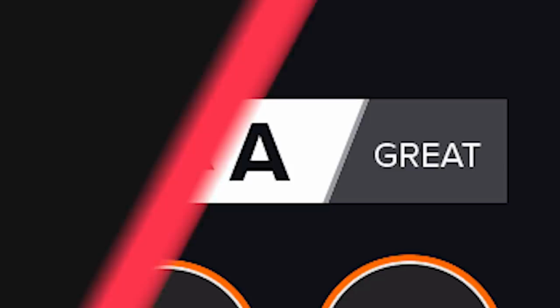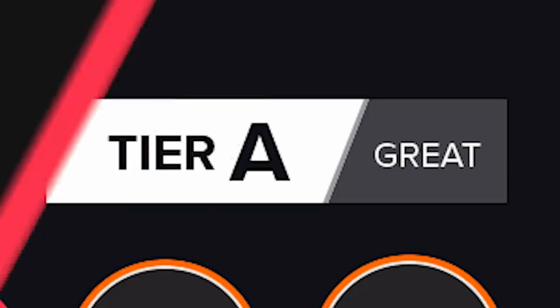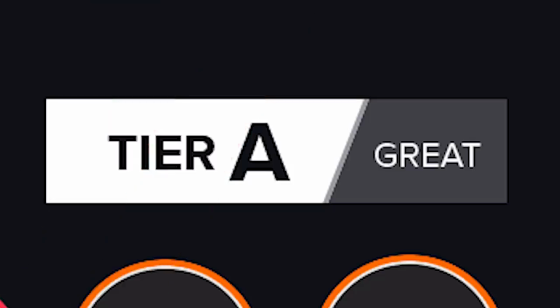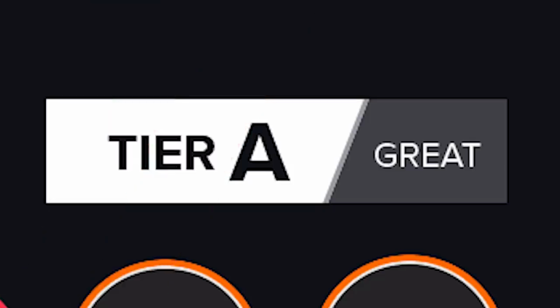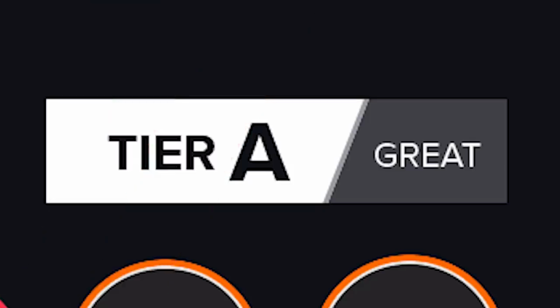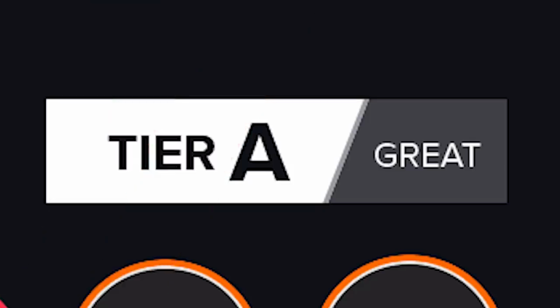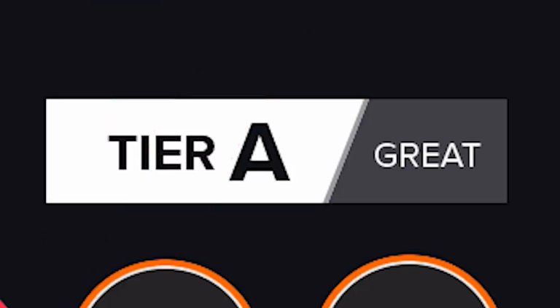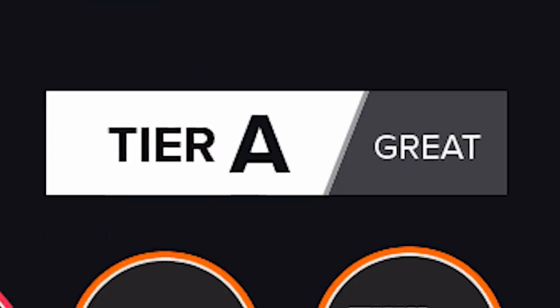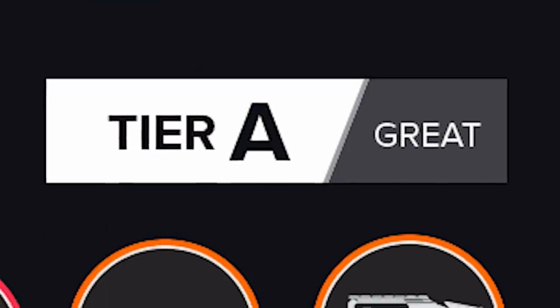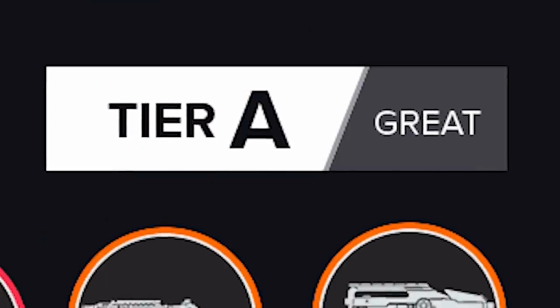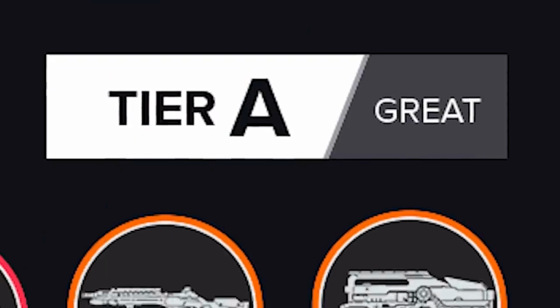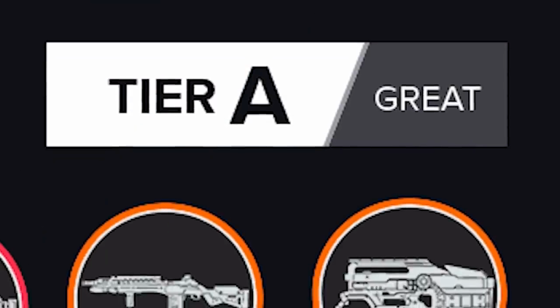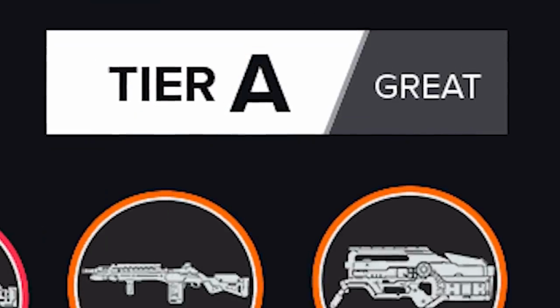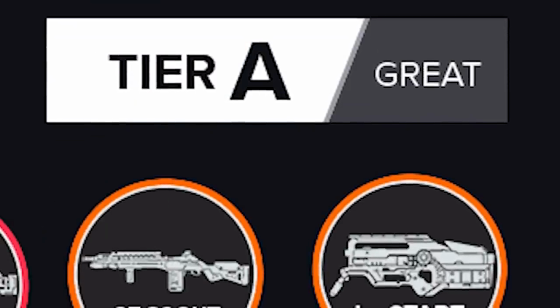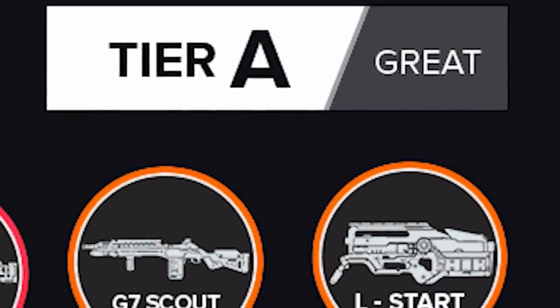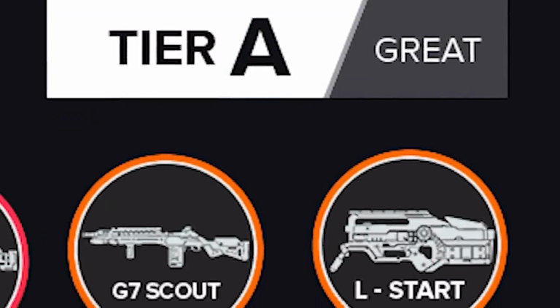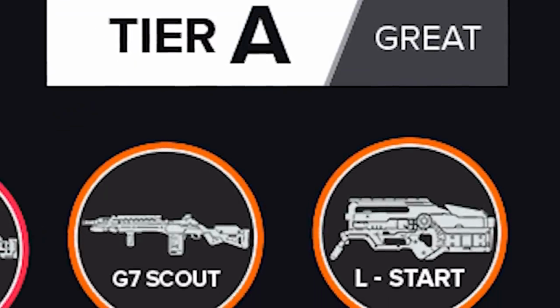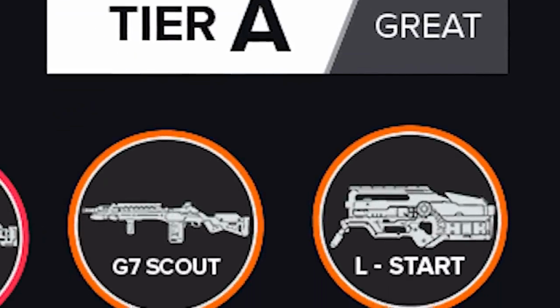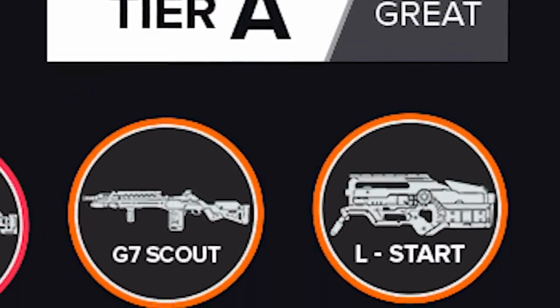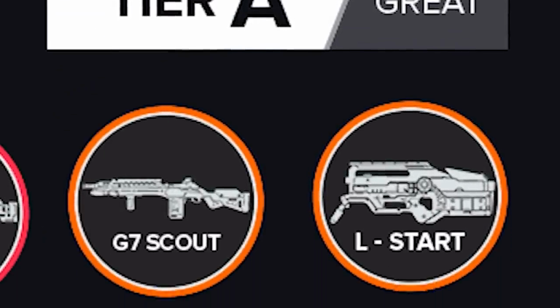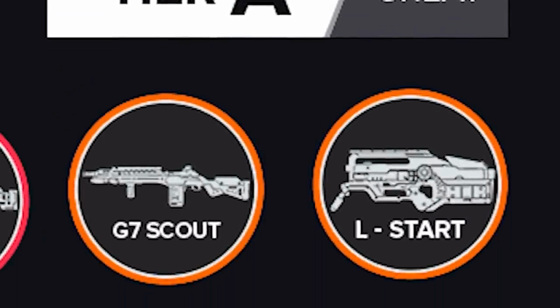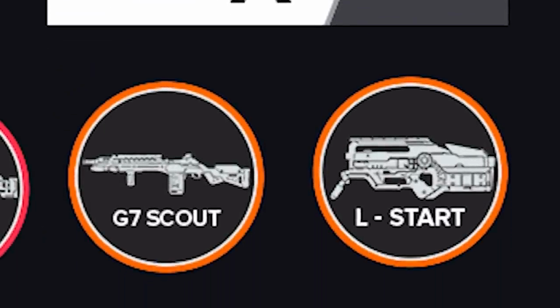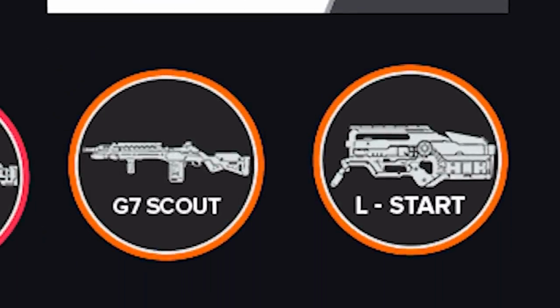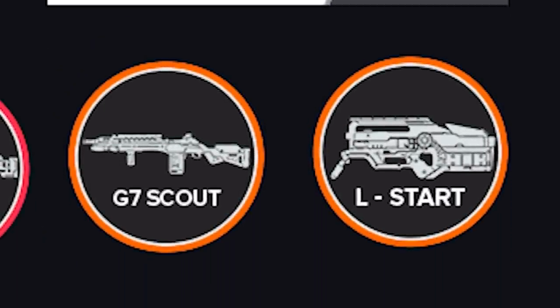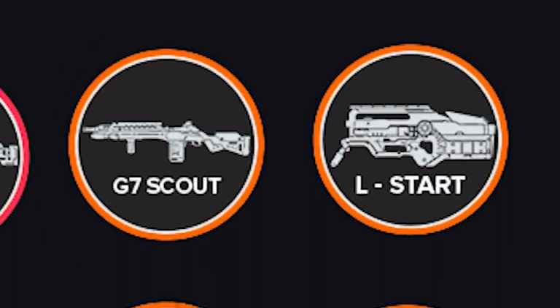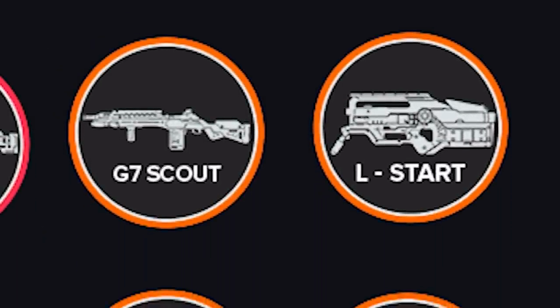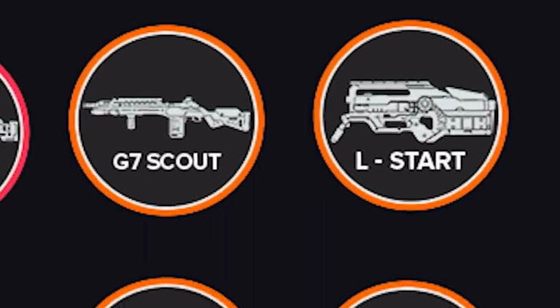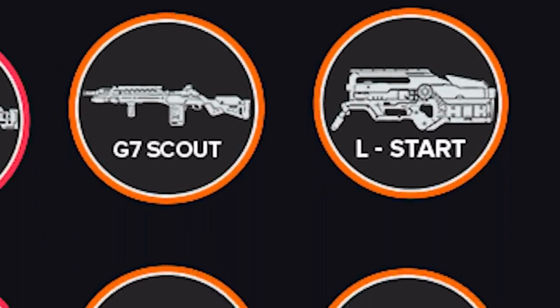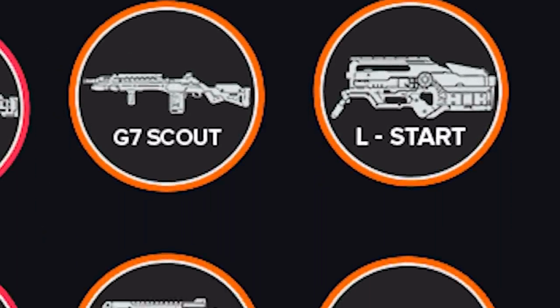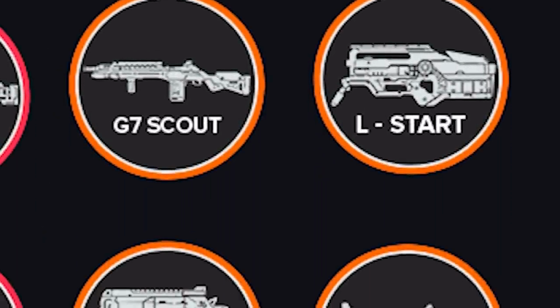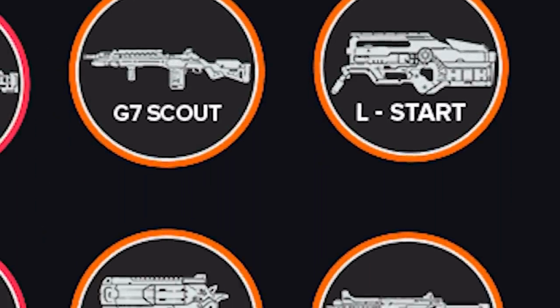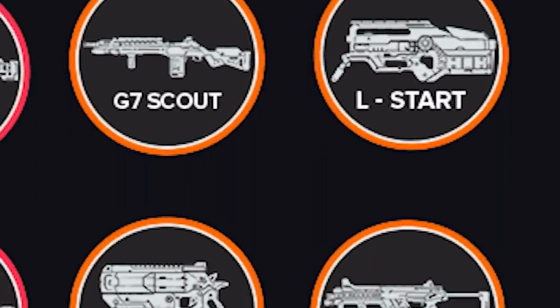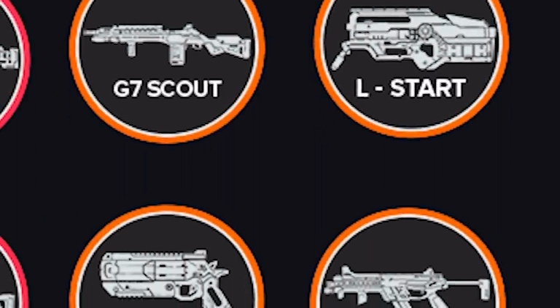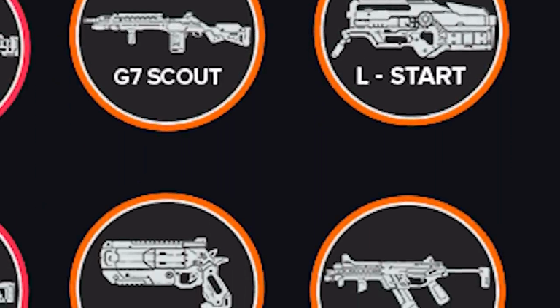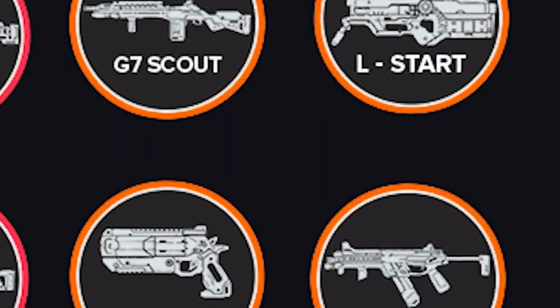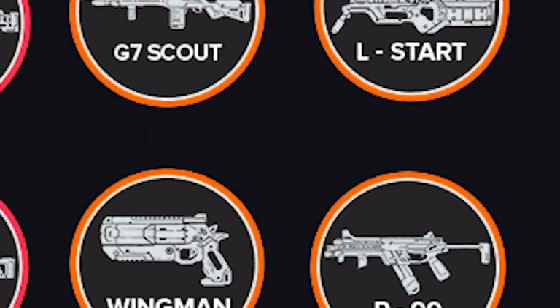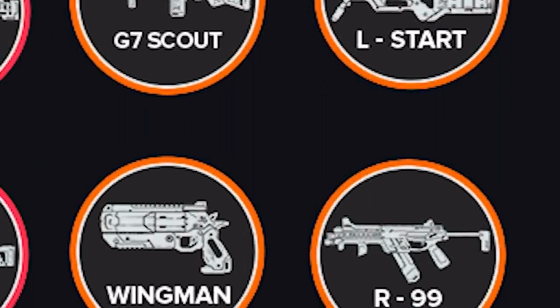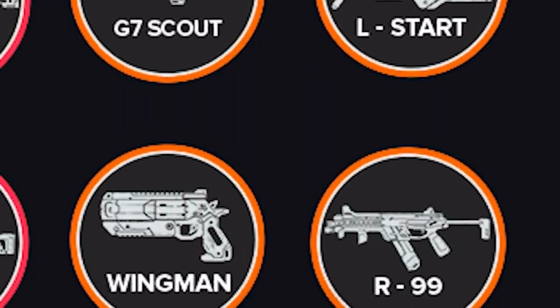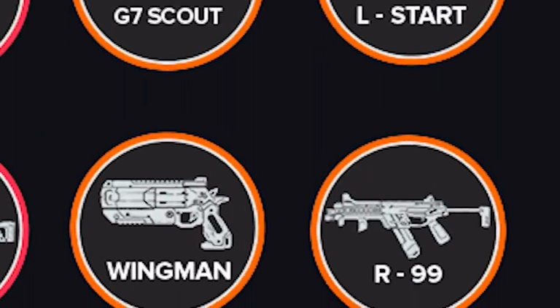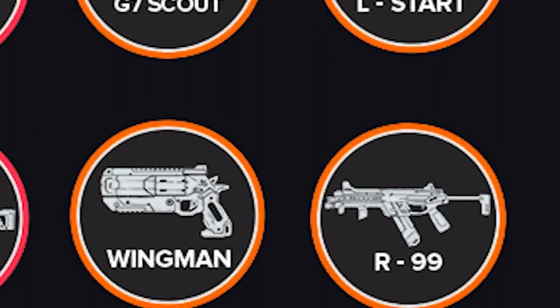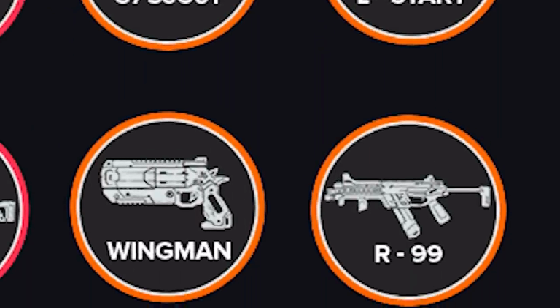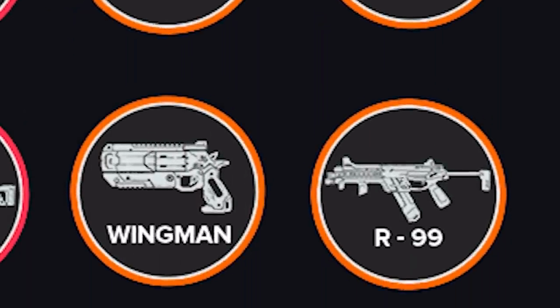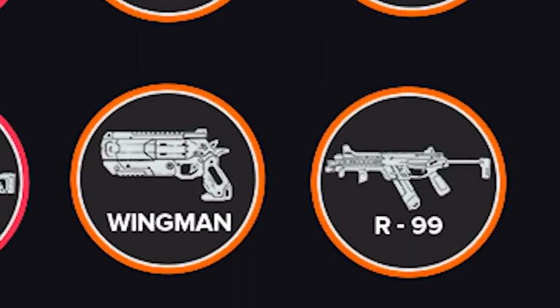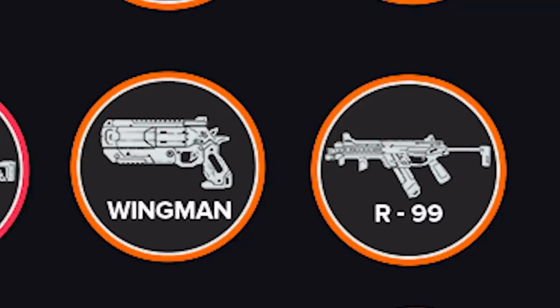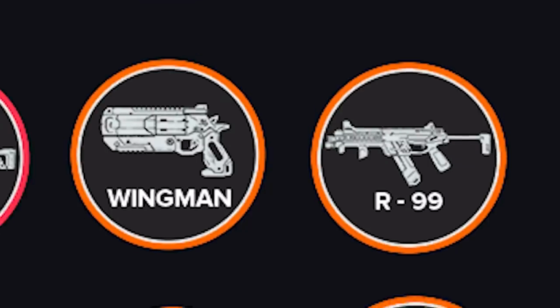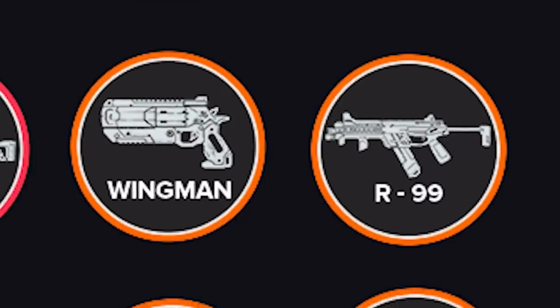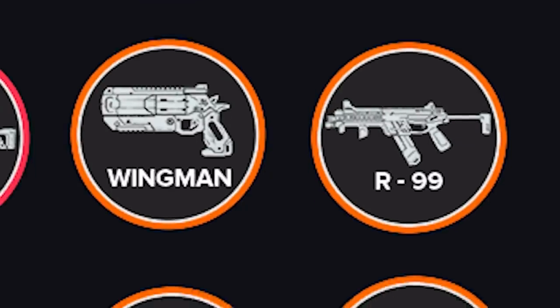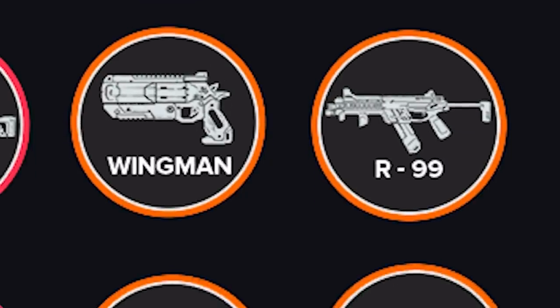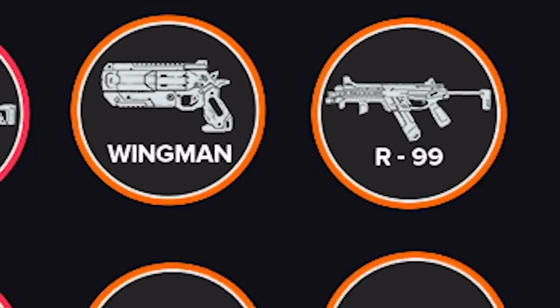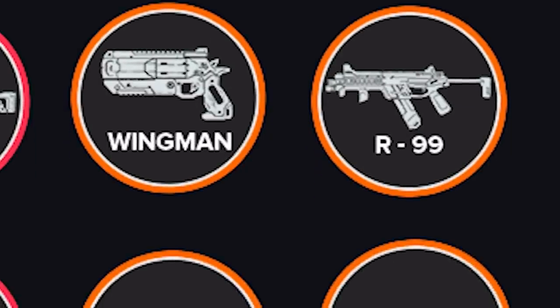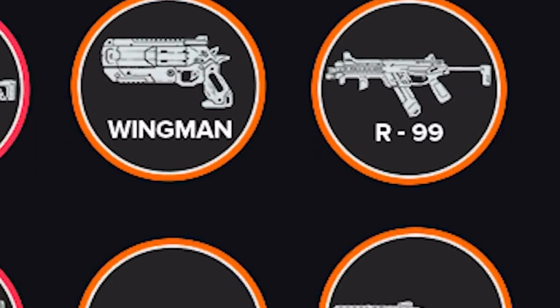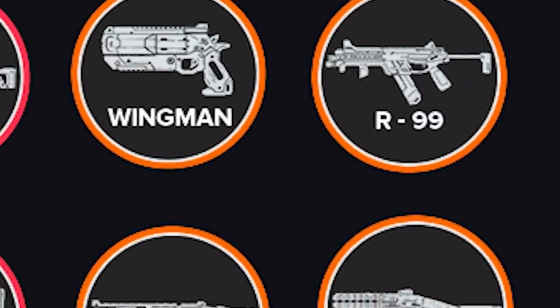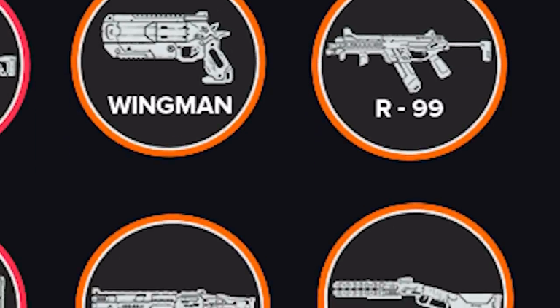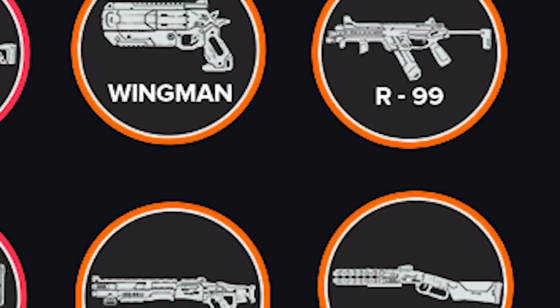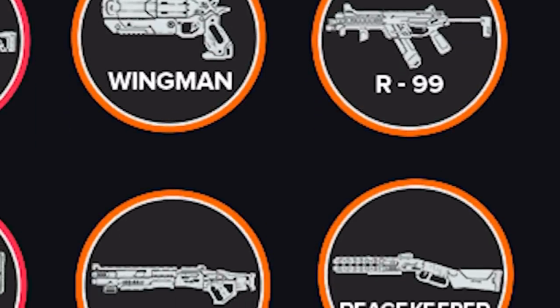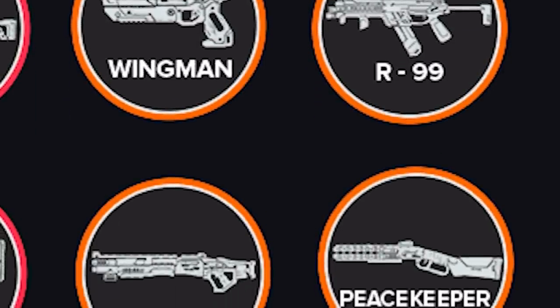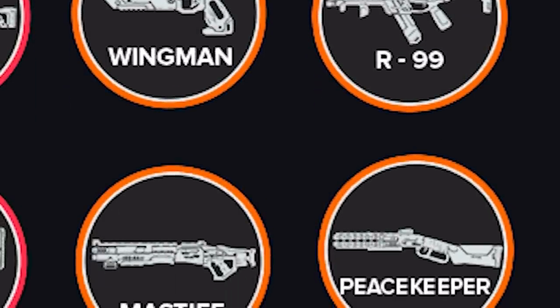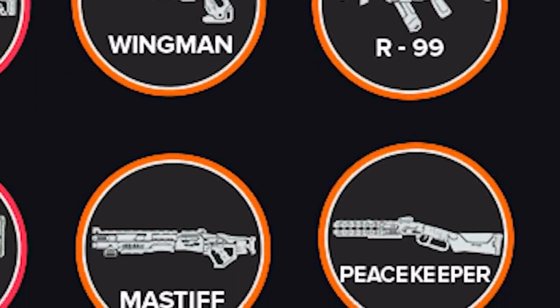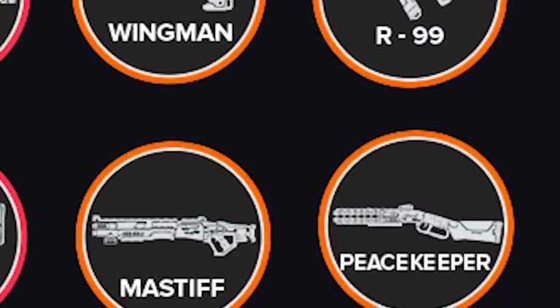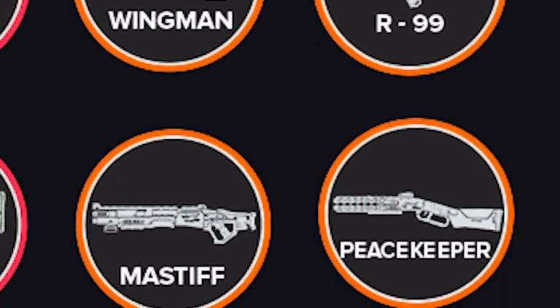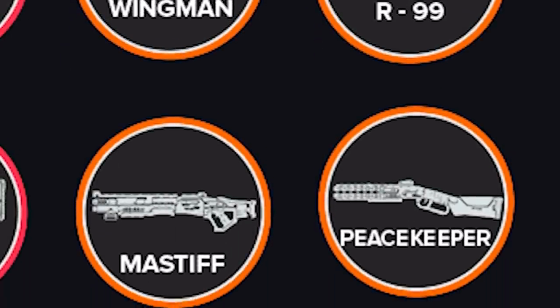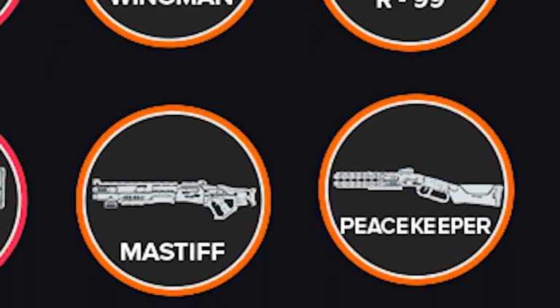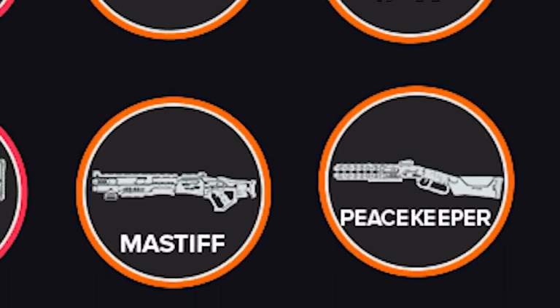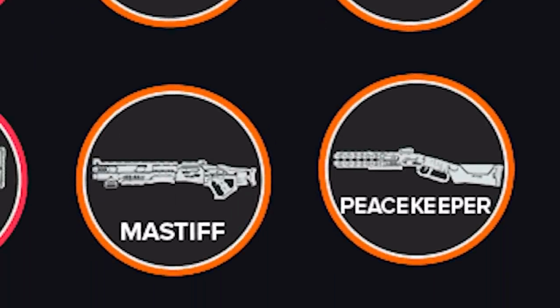Moving on to the A tier, we have the G7 Scout, L-Star, Wingman, Mastiff, Peacekeeper, and R99.